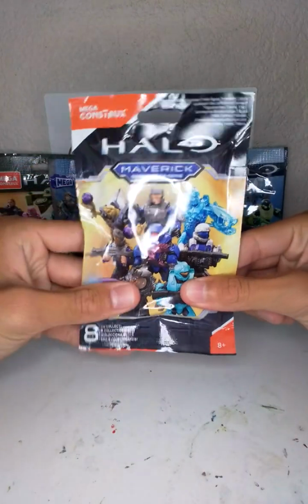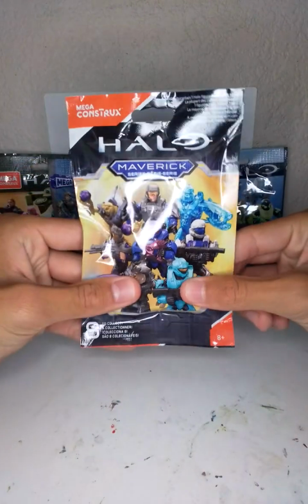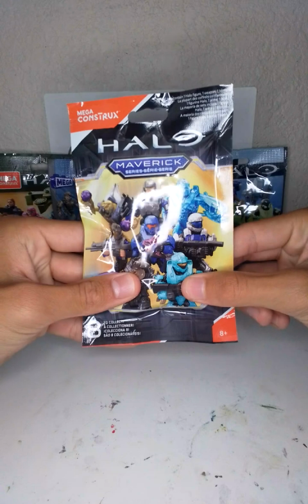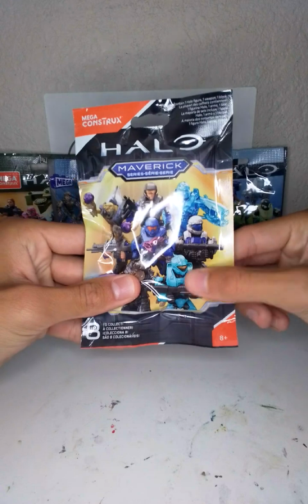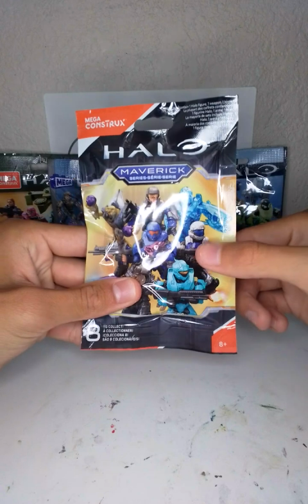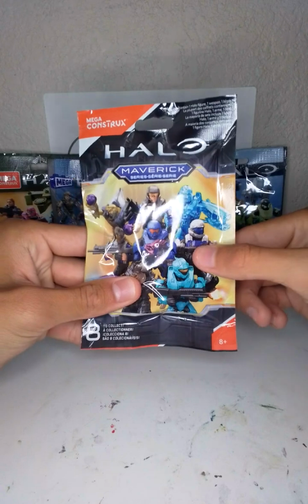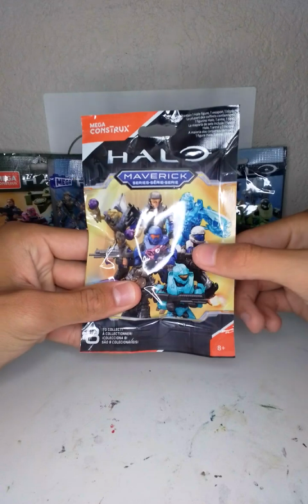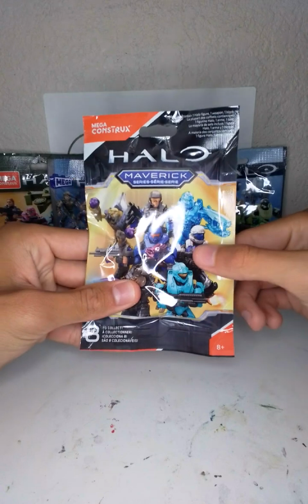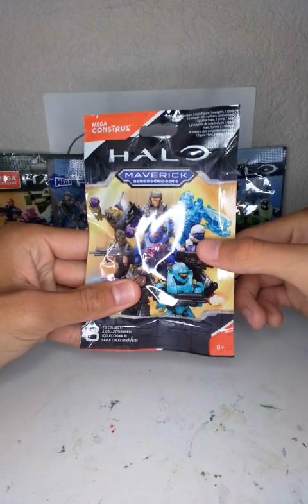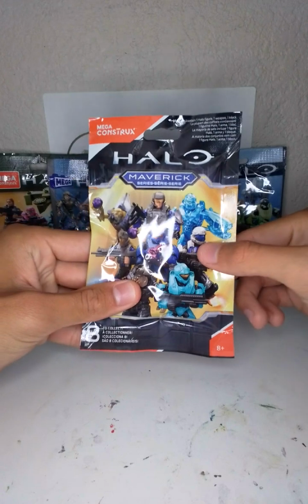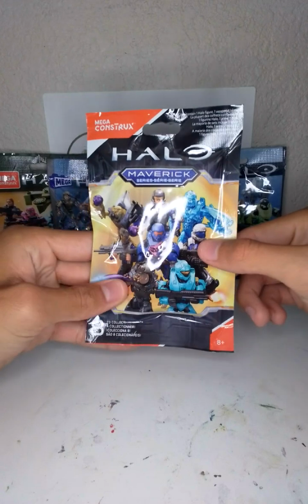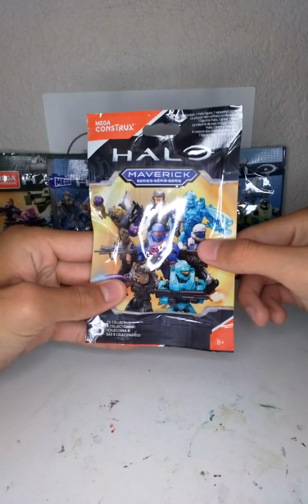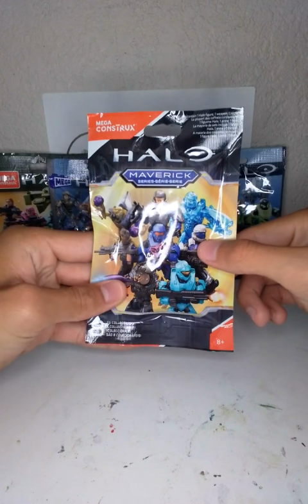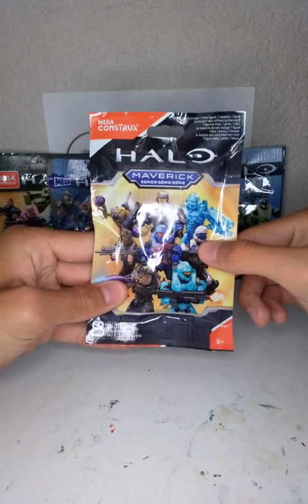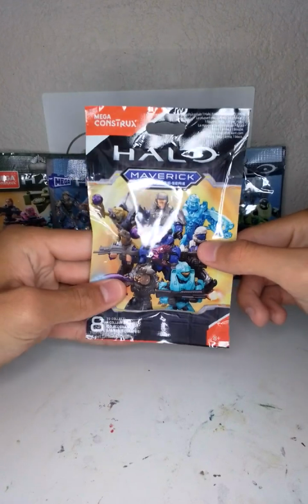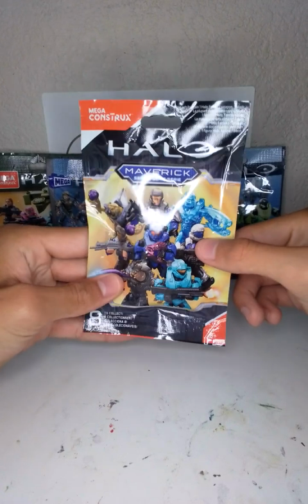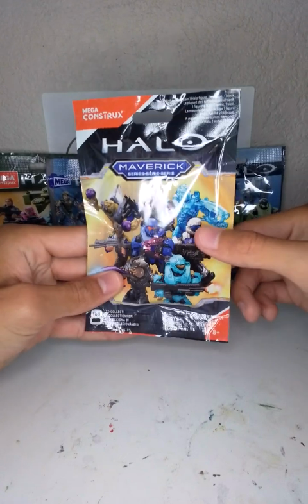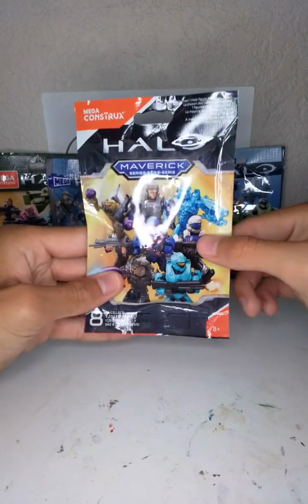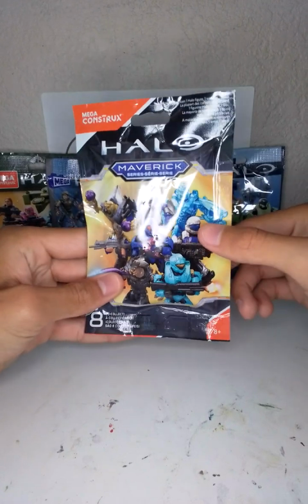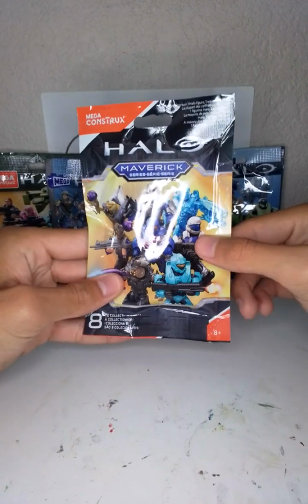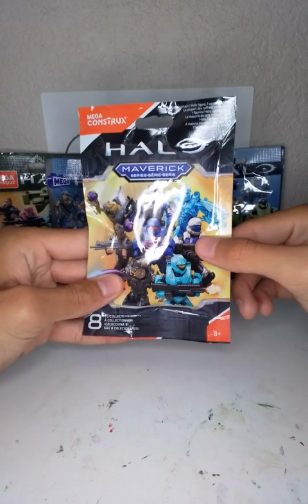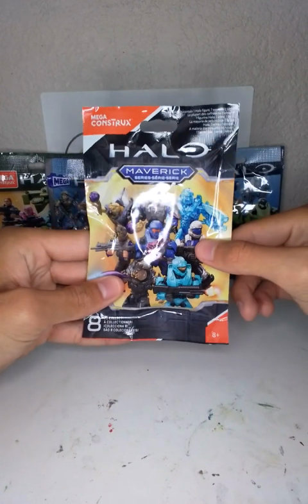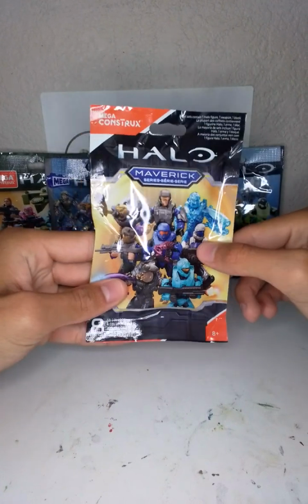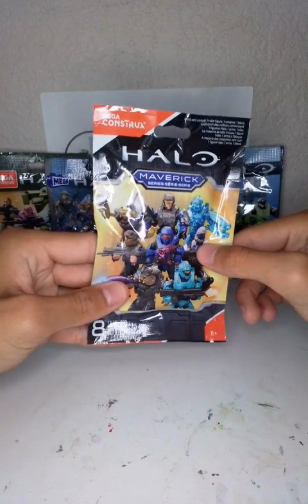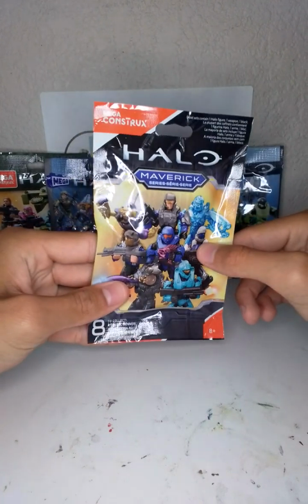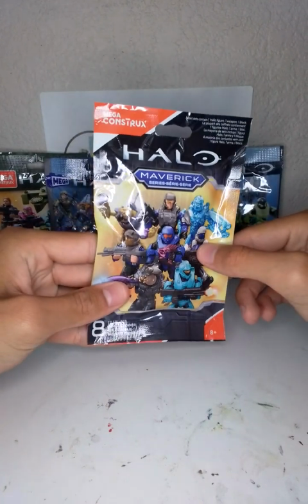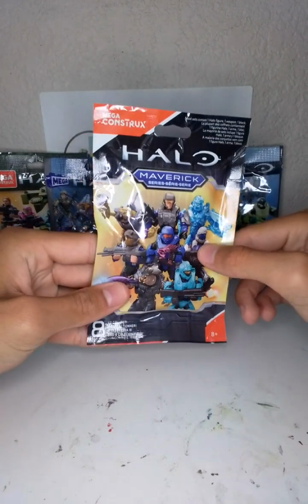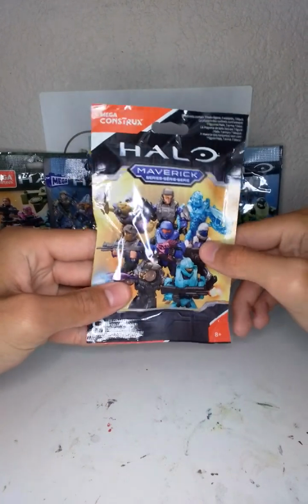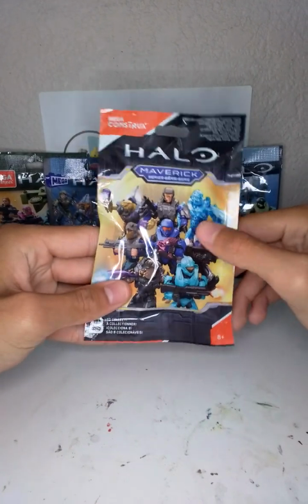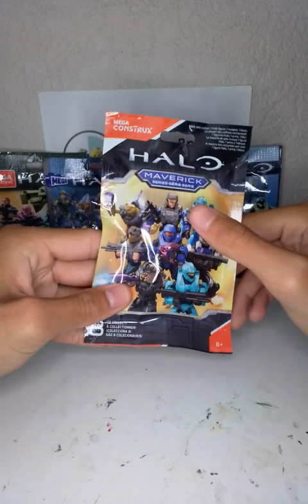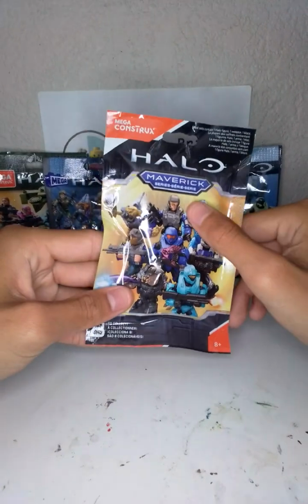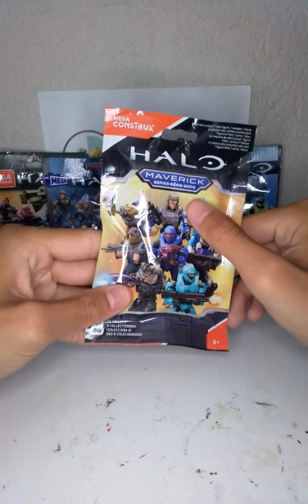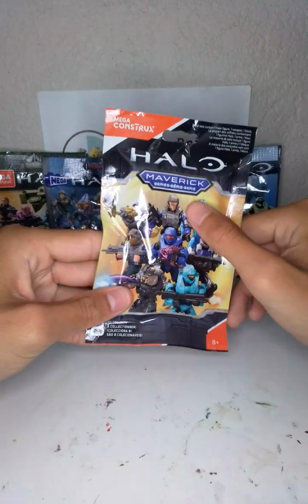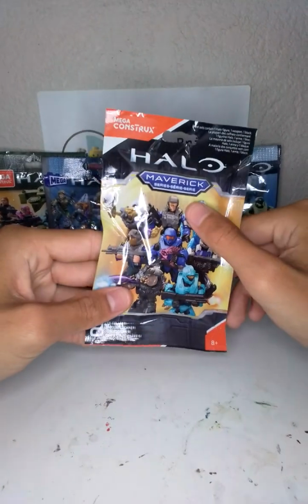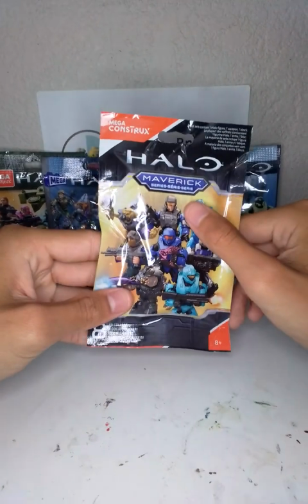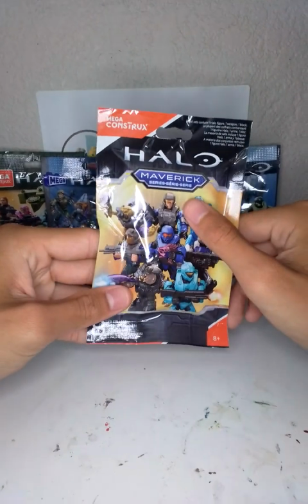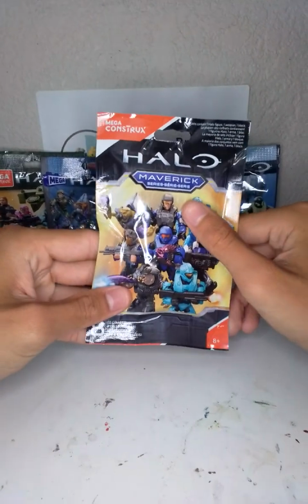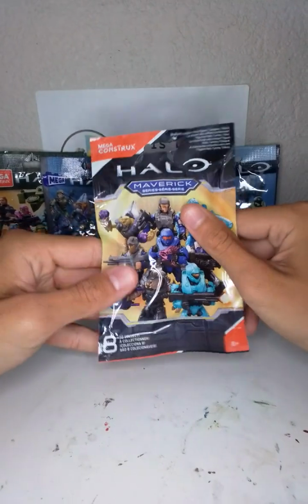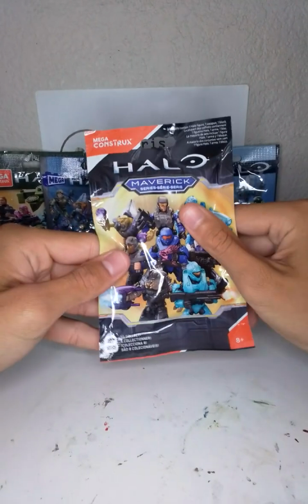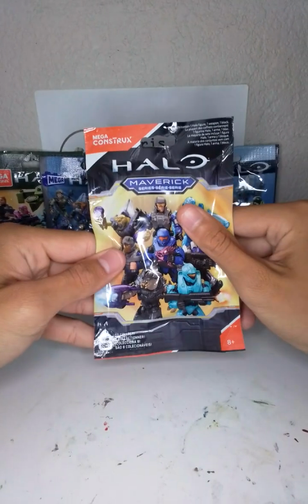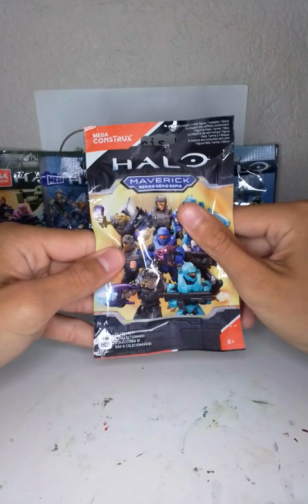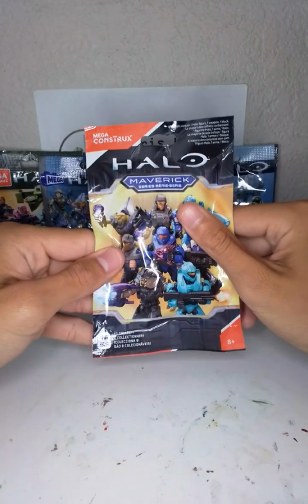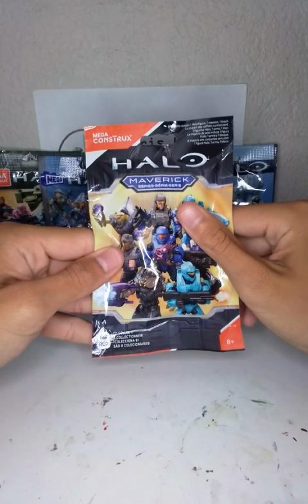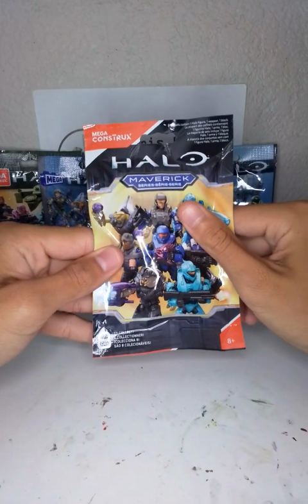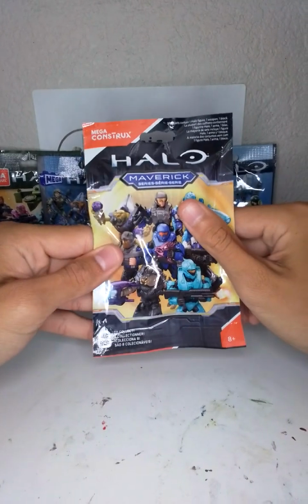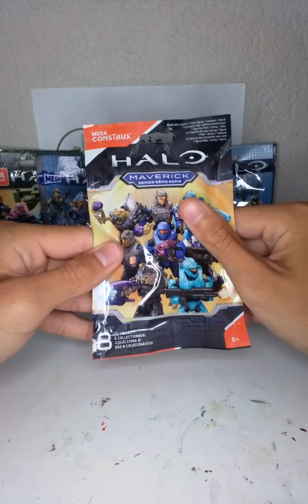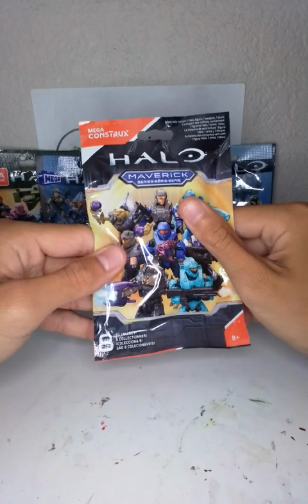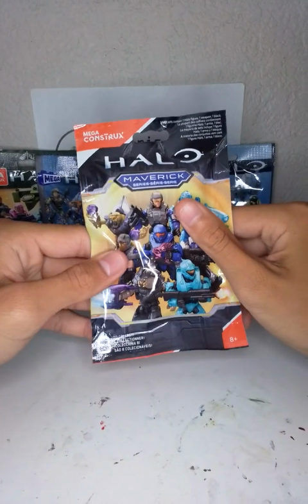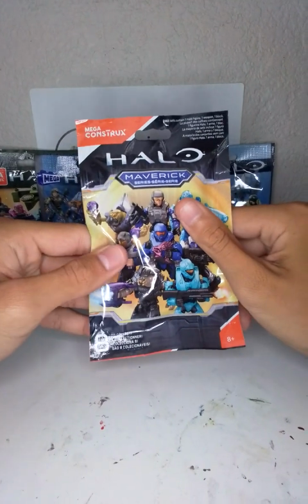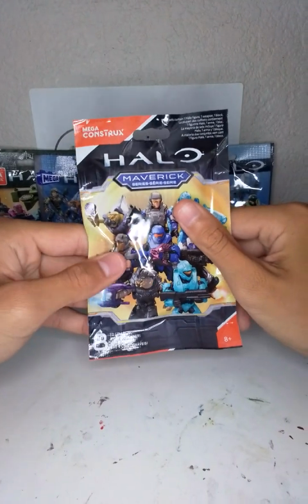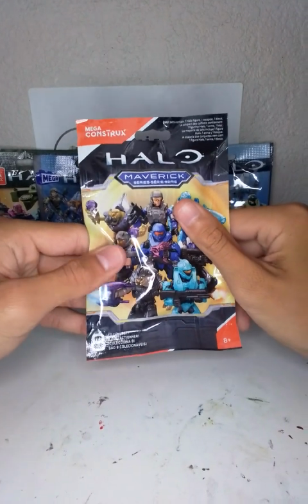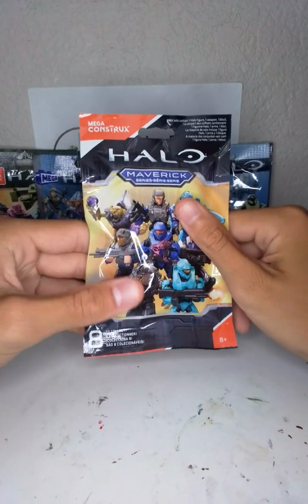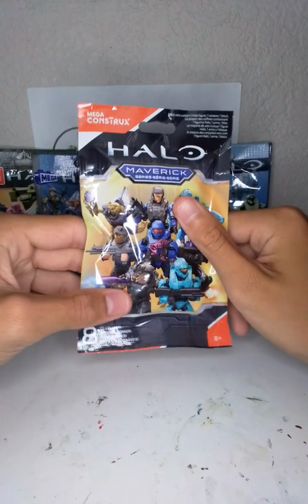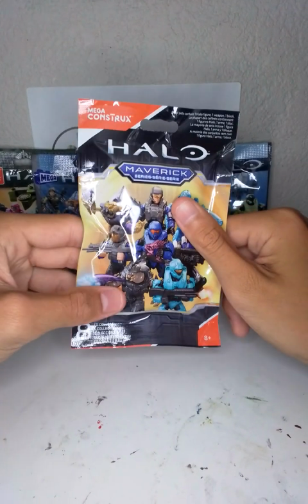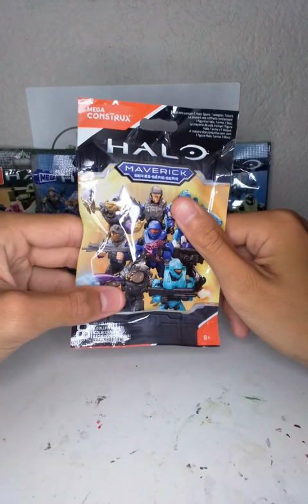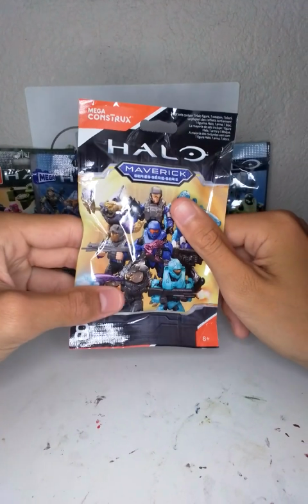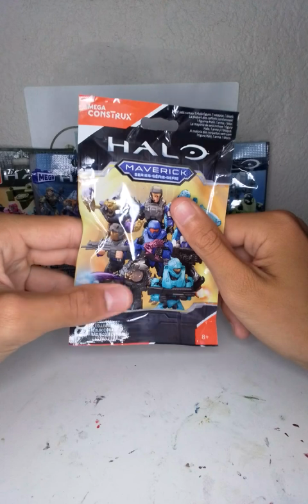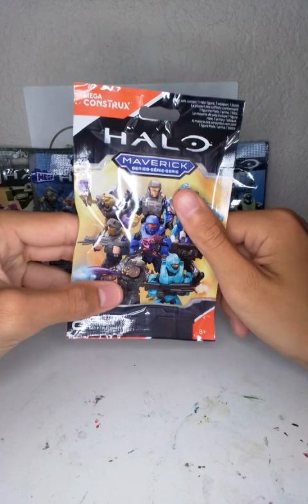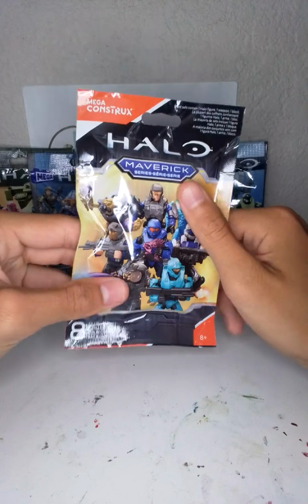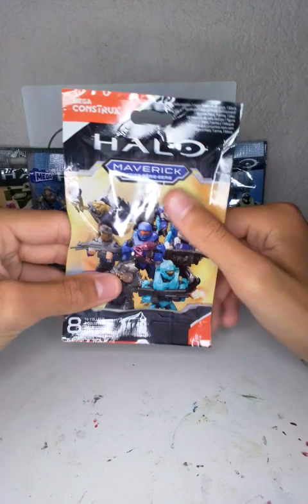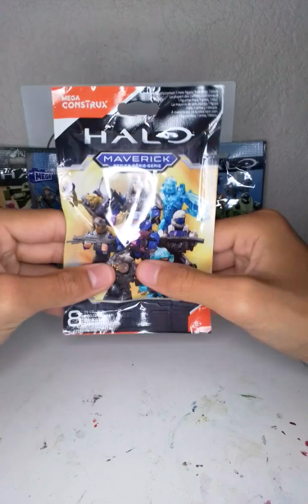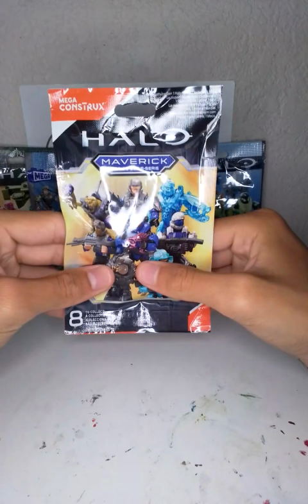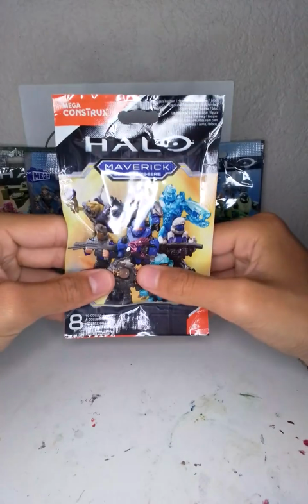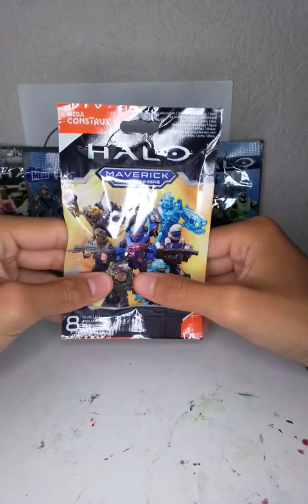I really want either the ODST, the Marine, the NMPD Officer, or the Elite.